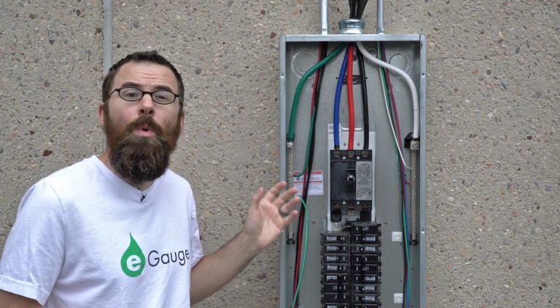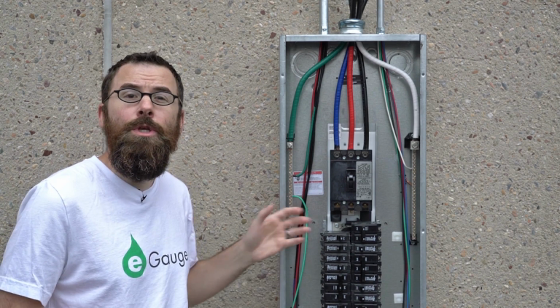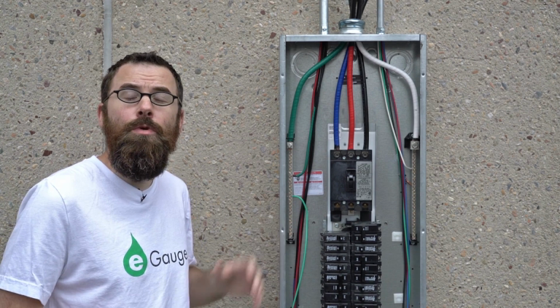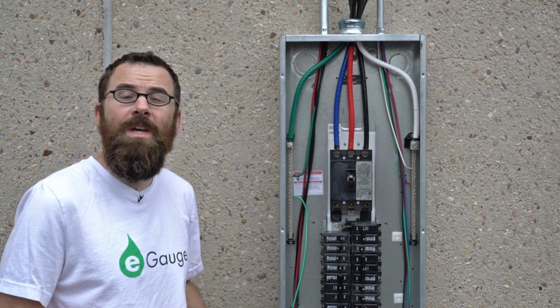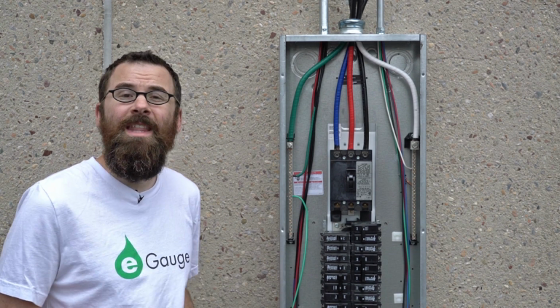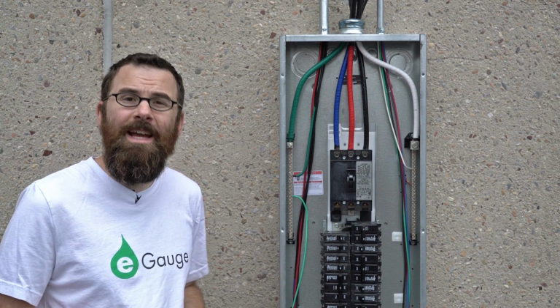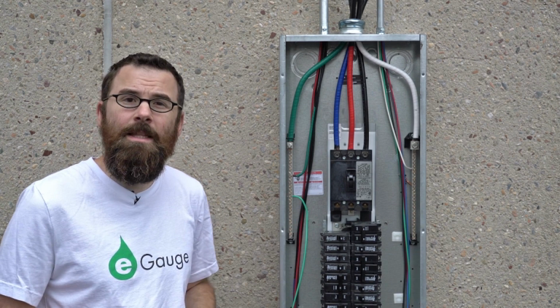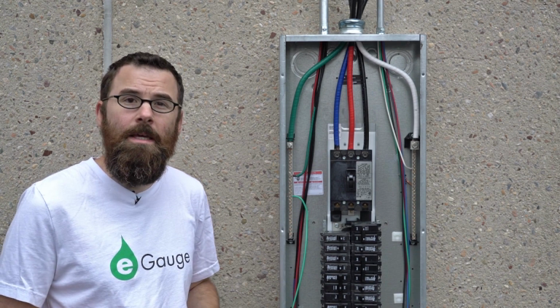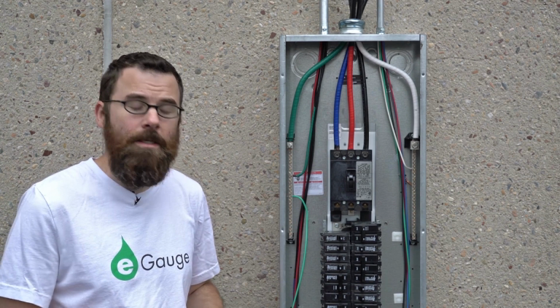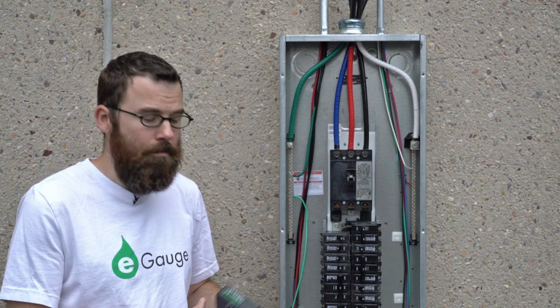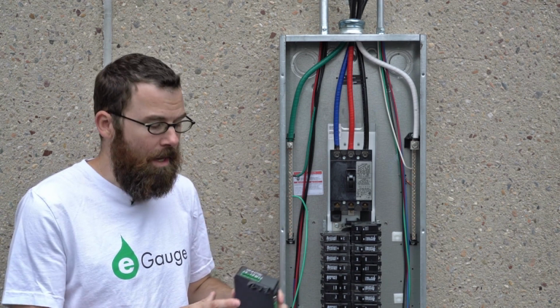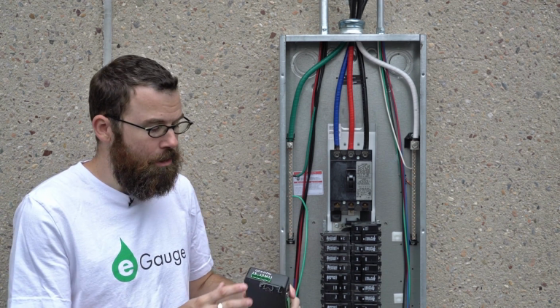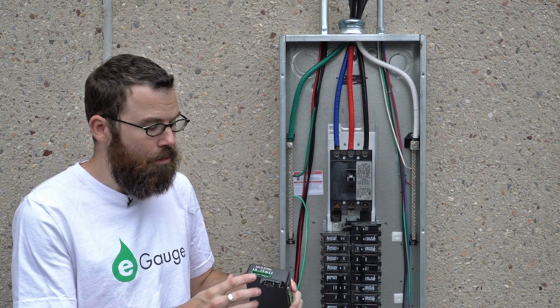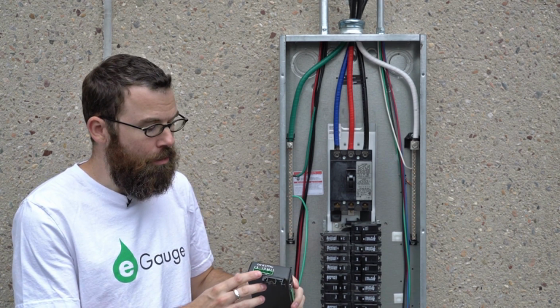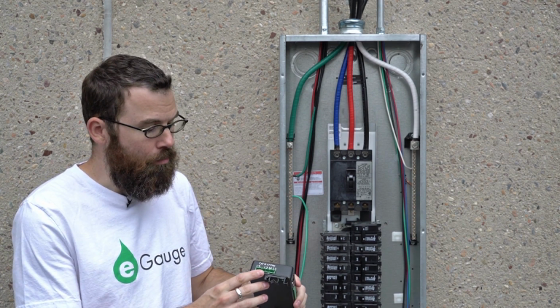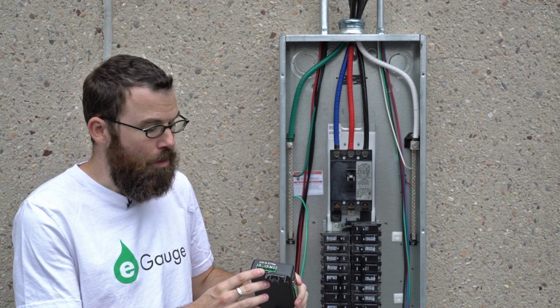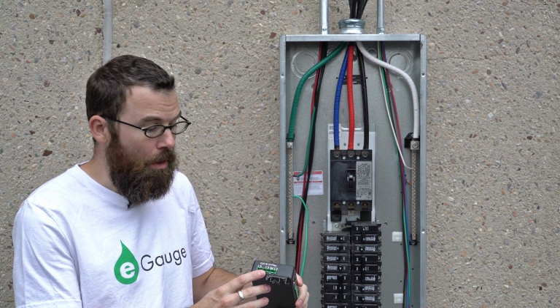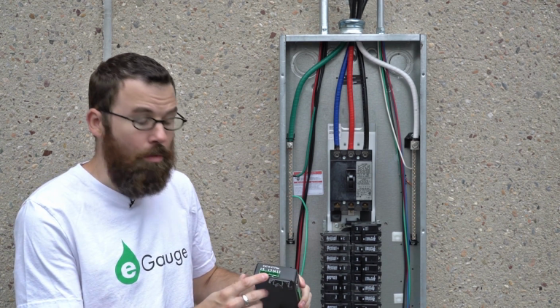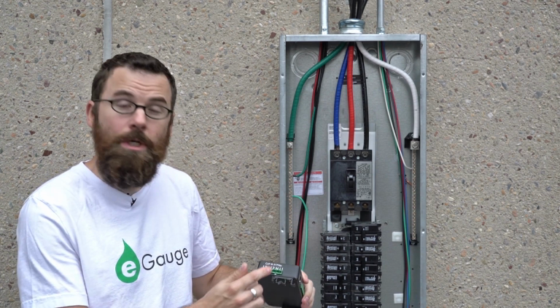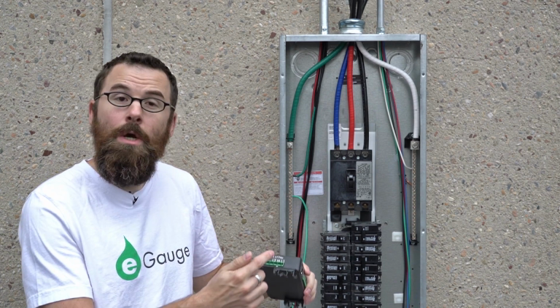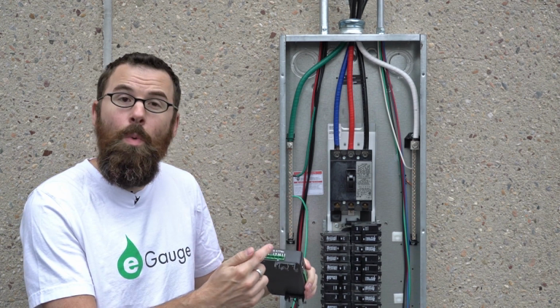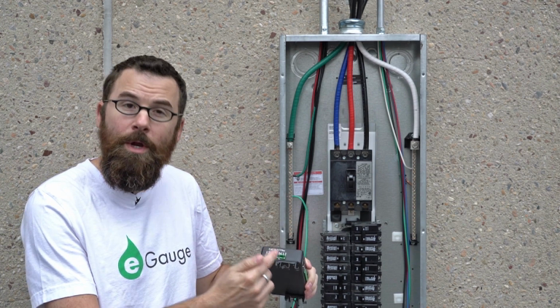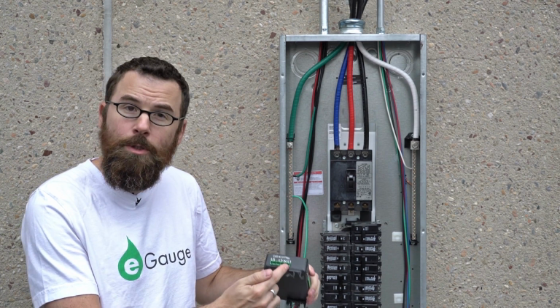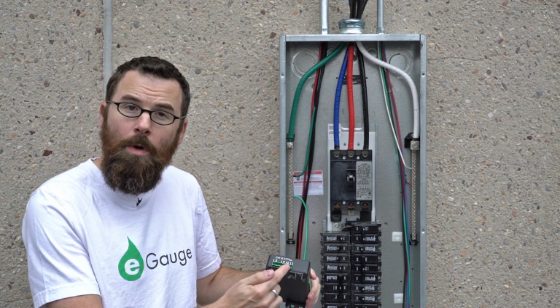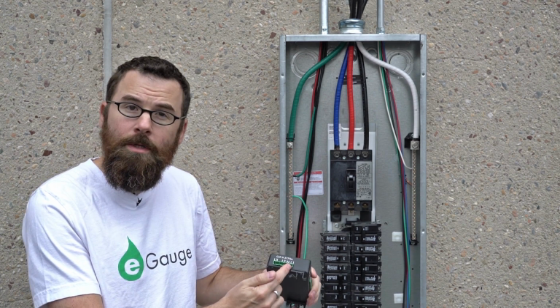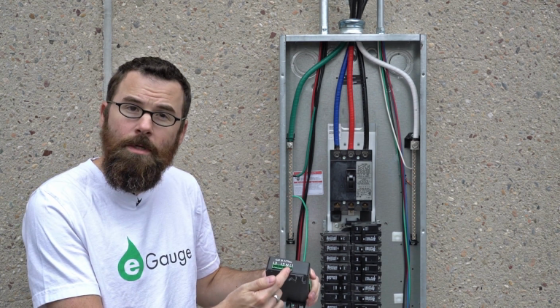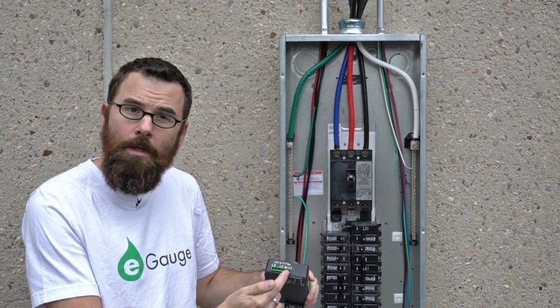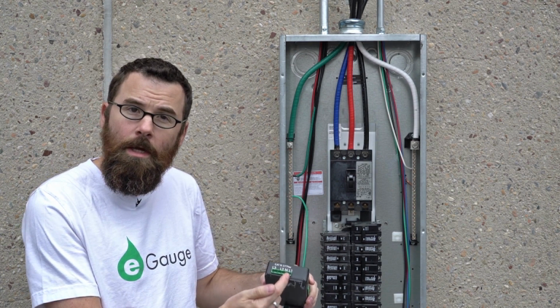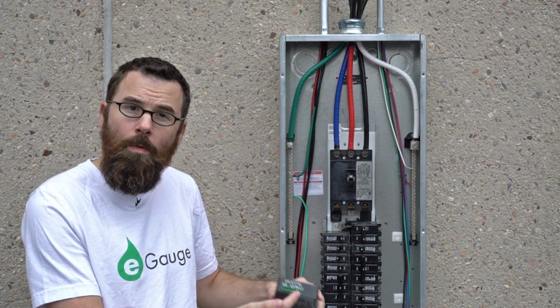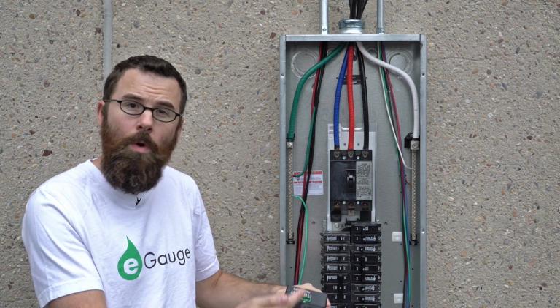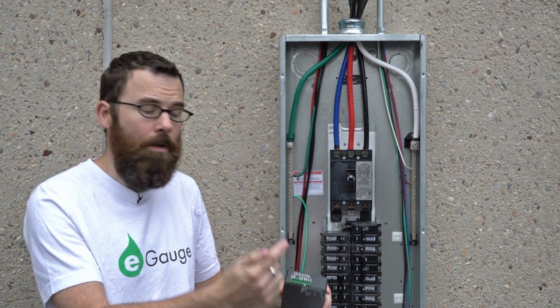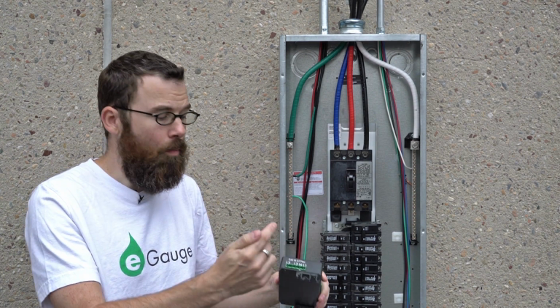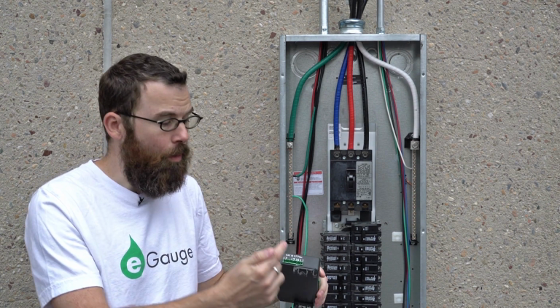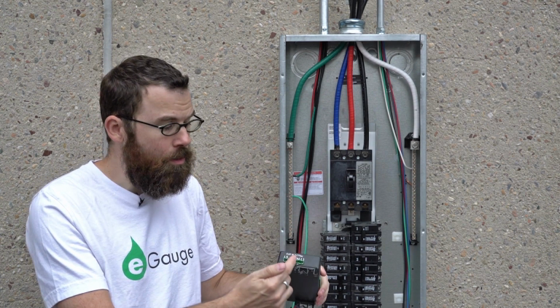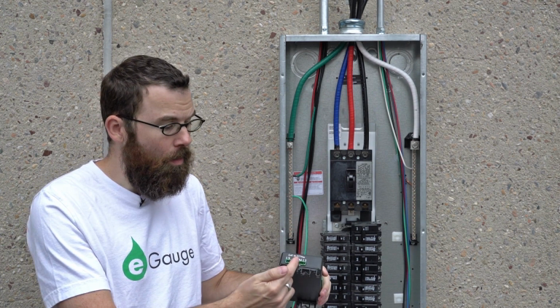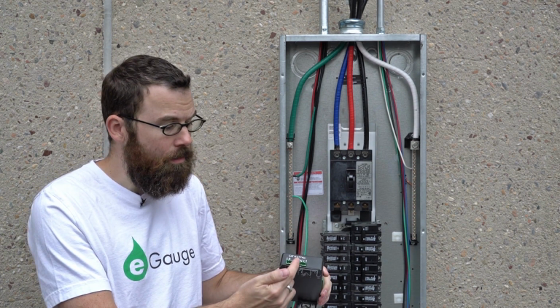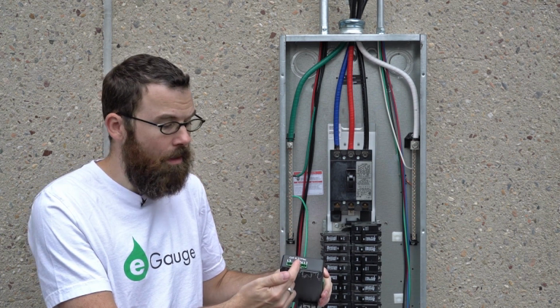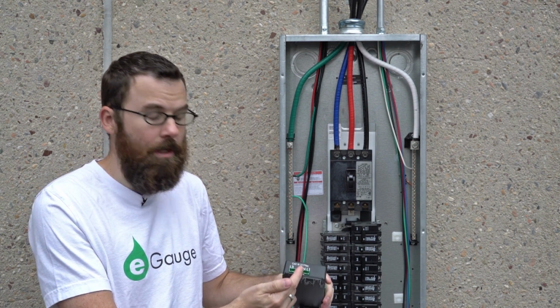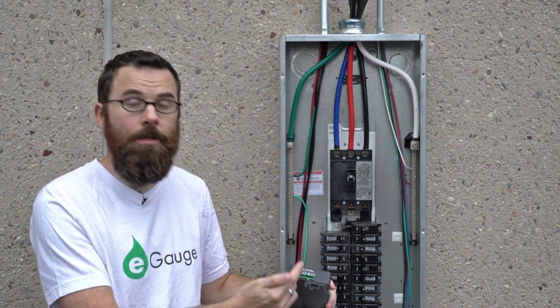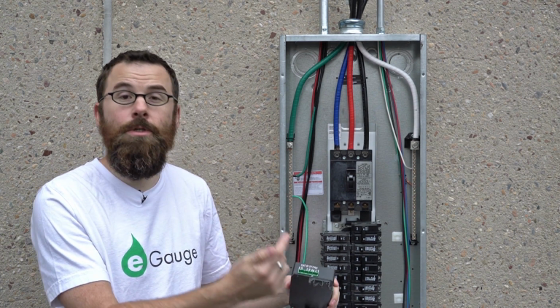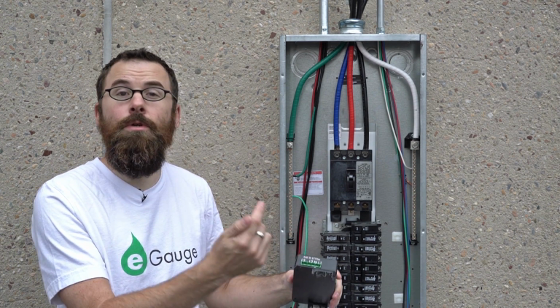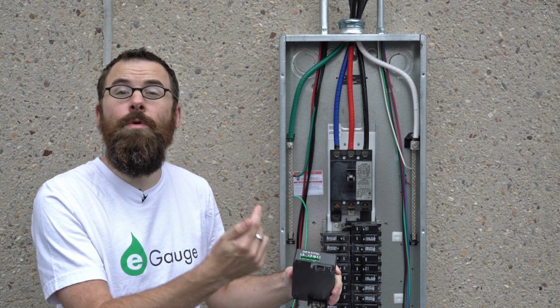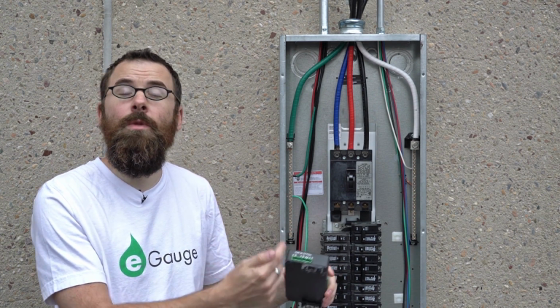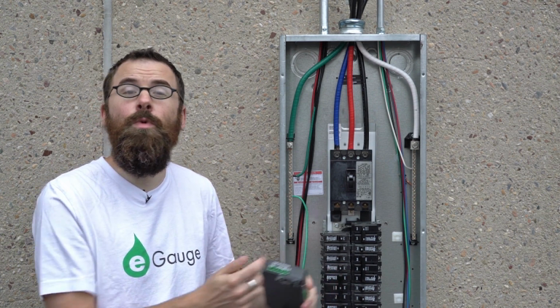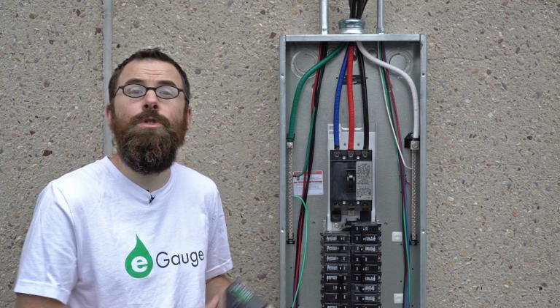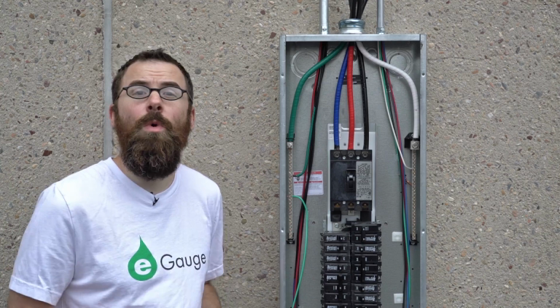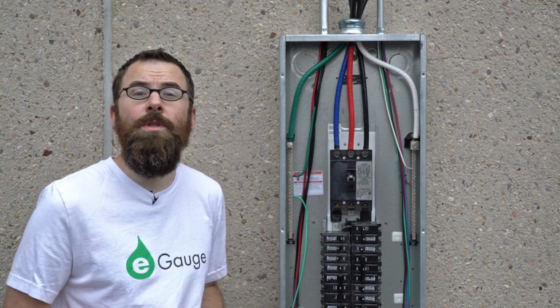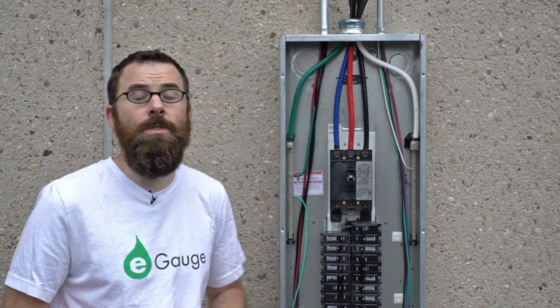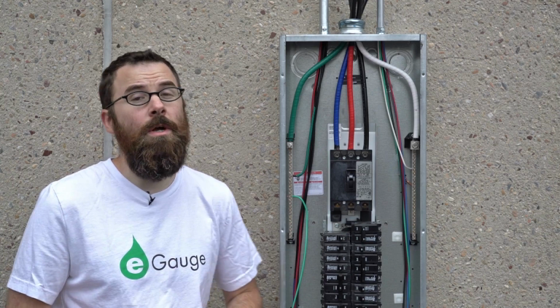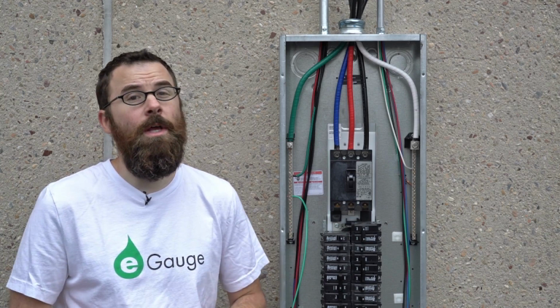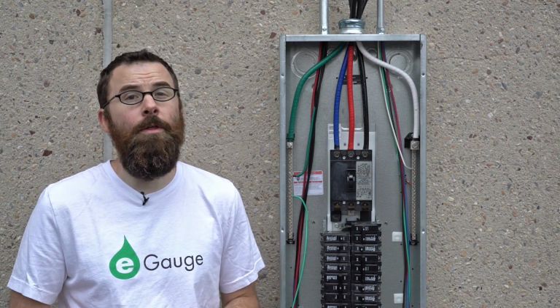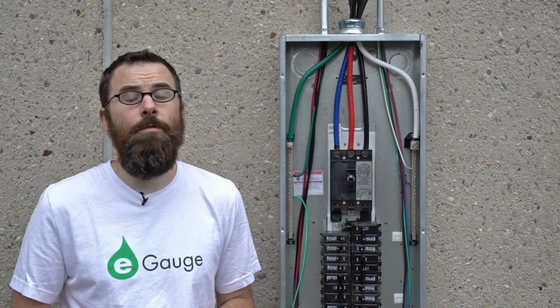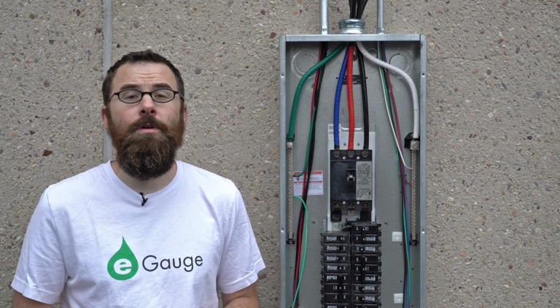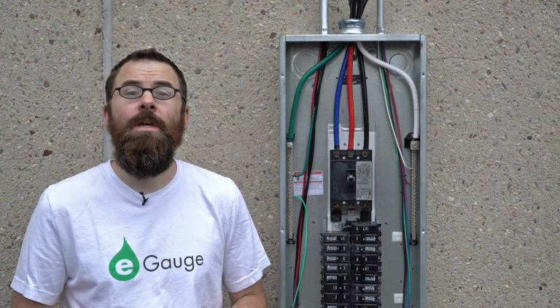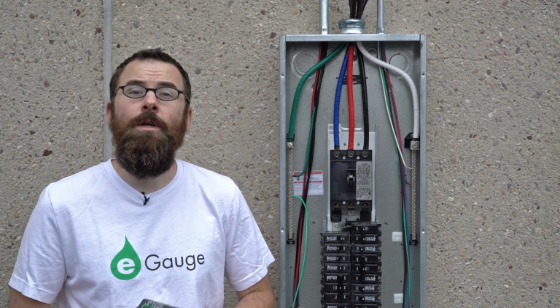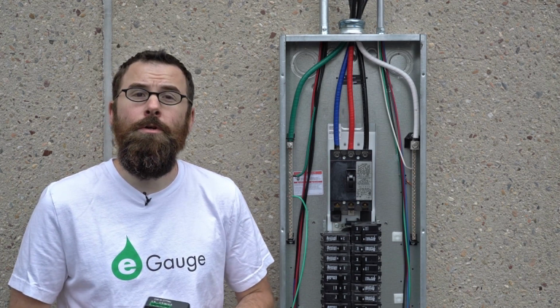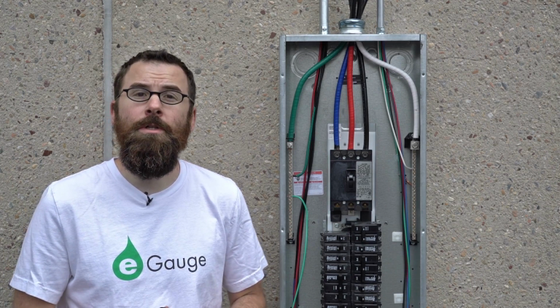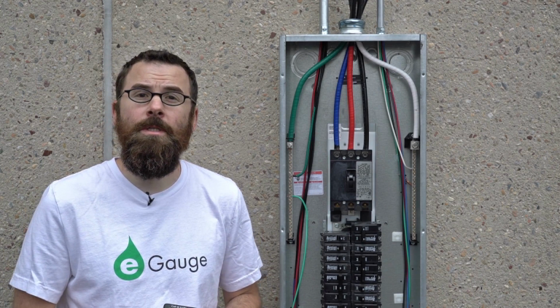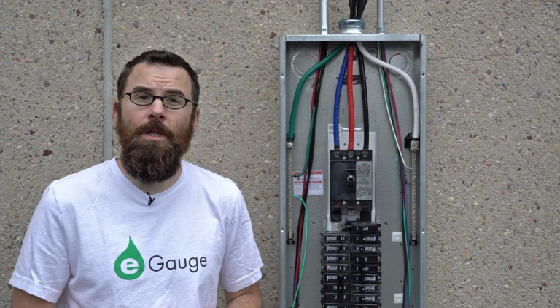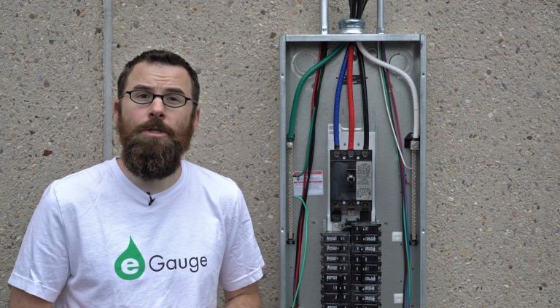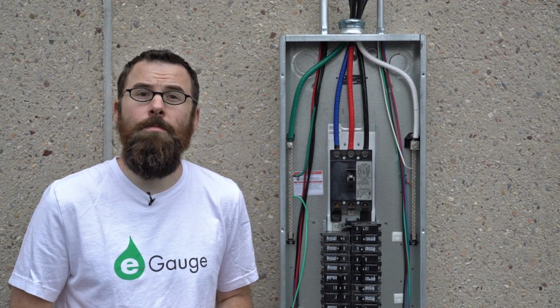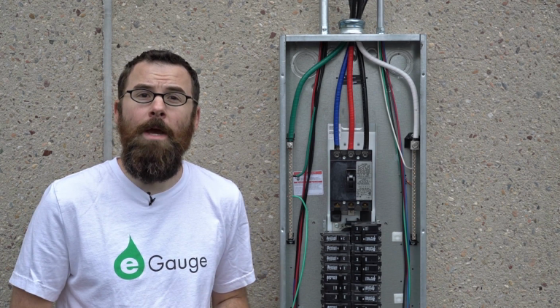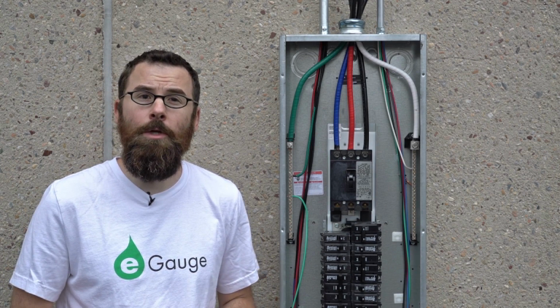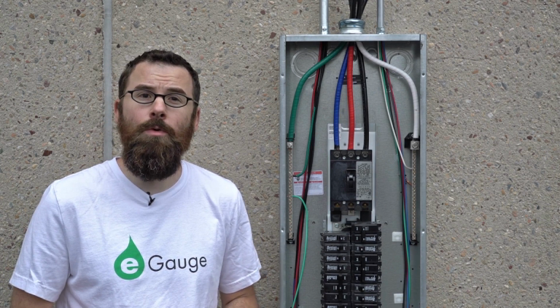When you connect these, make sure you note which one is on L1, which one's on L2, and which one is on L3 in your installation manual.